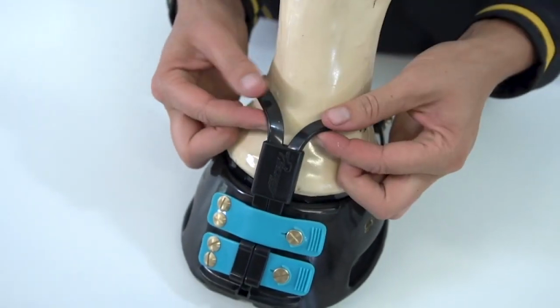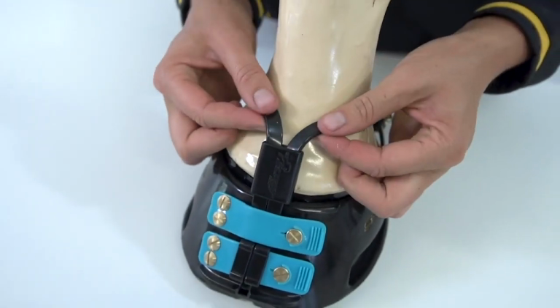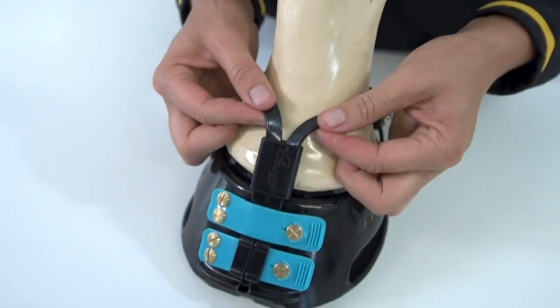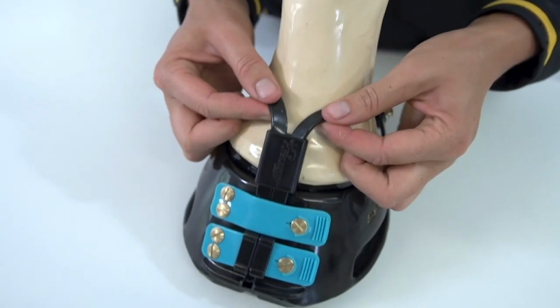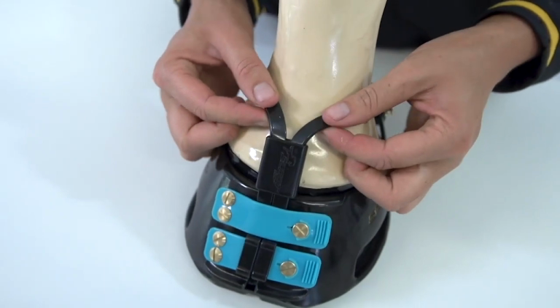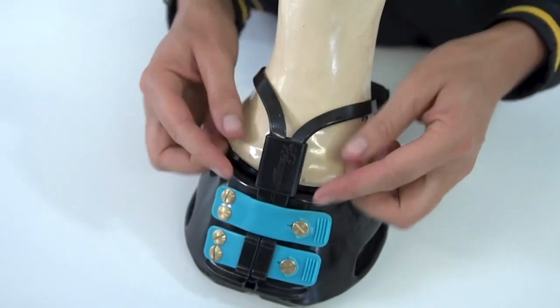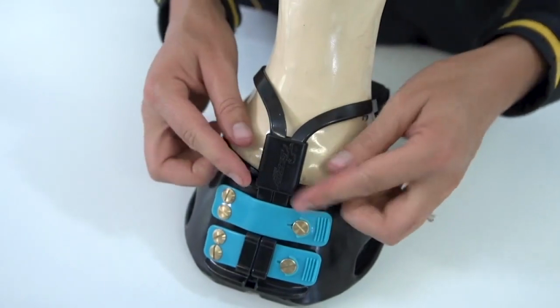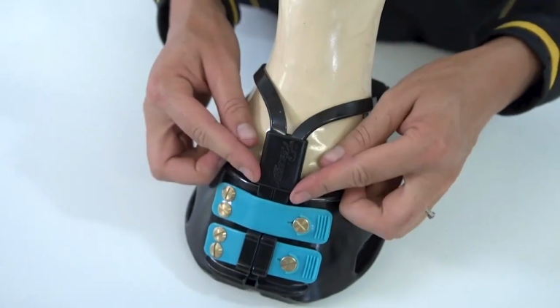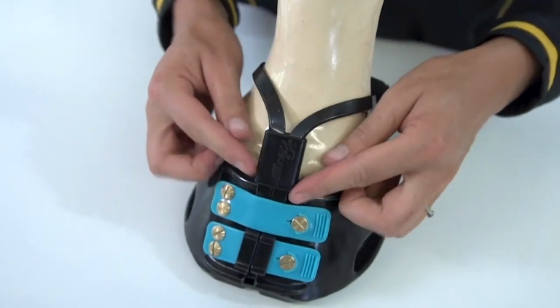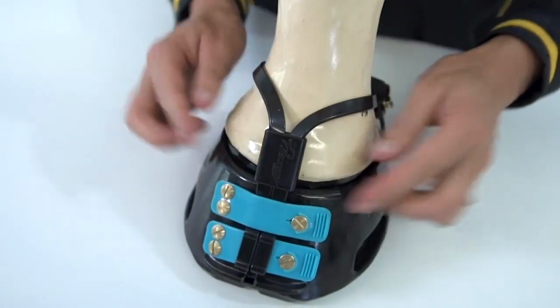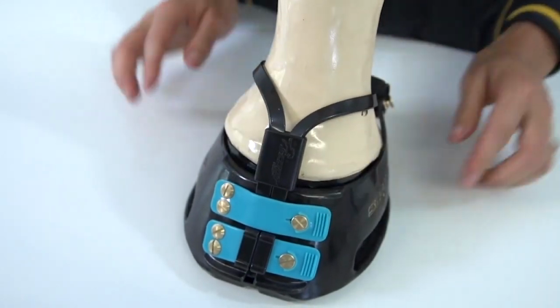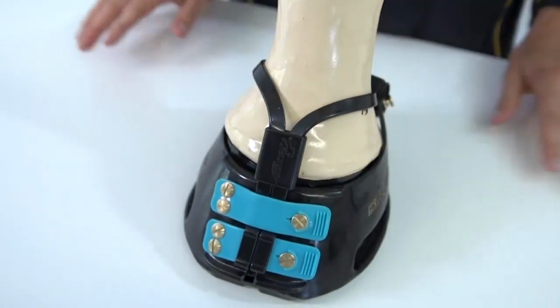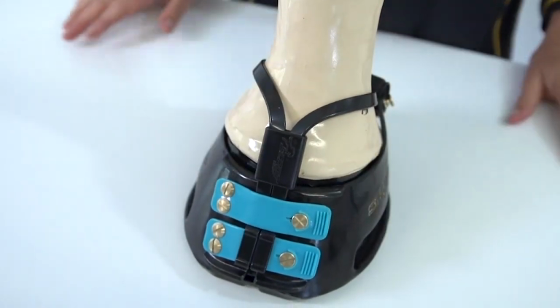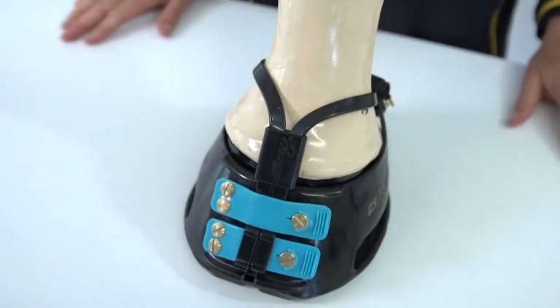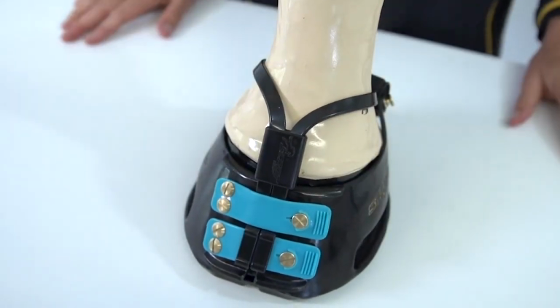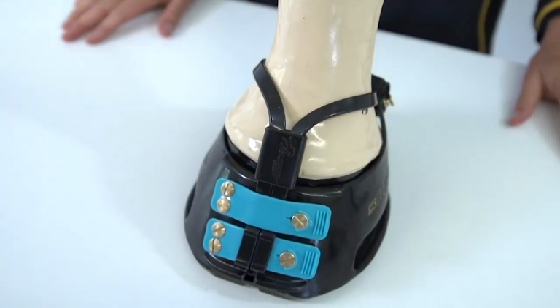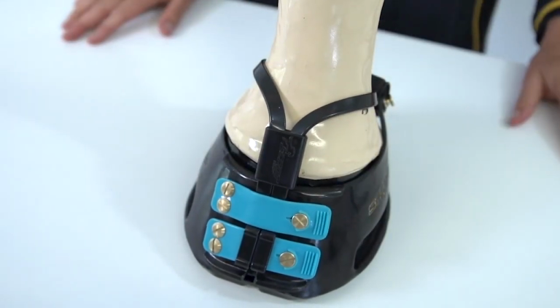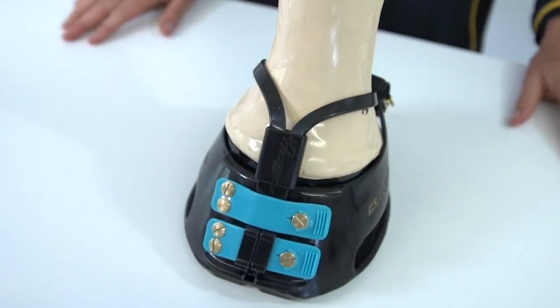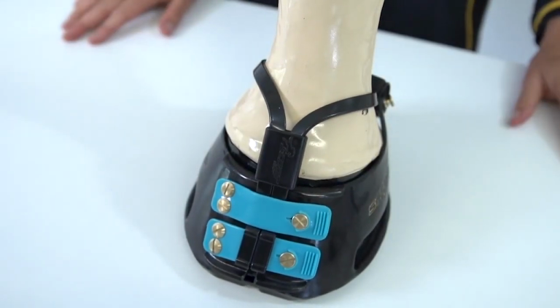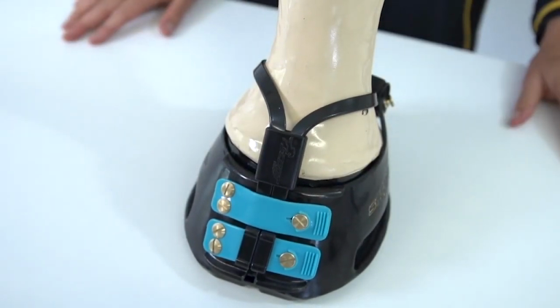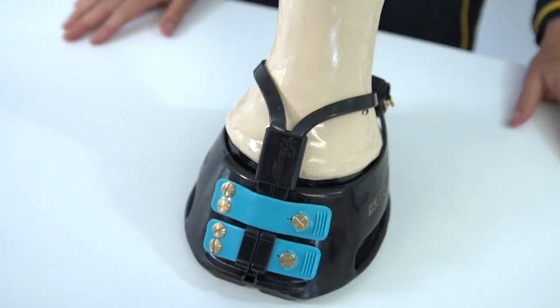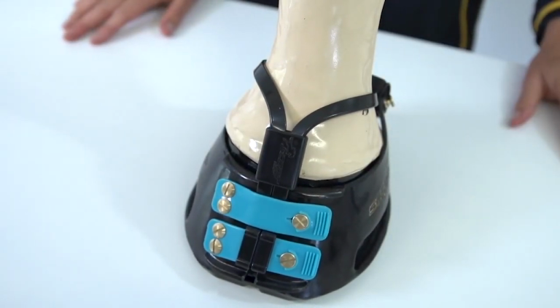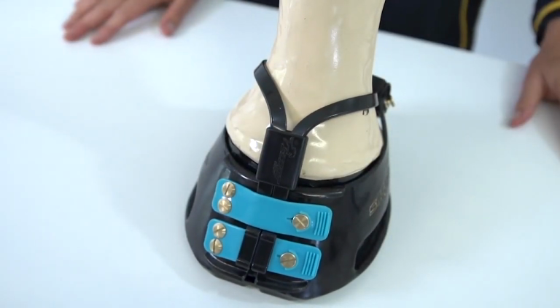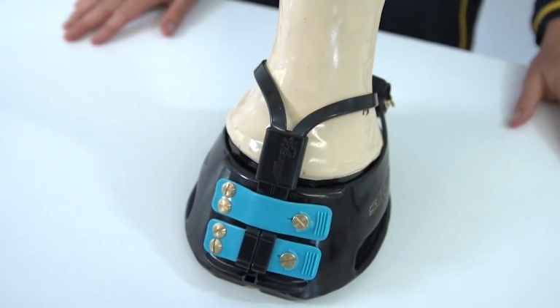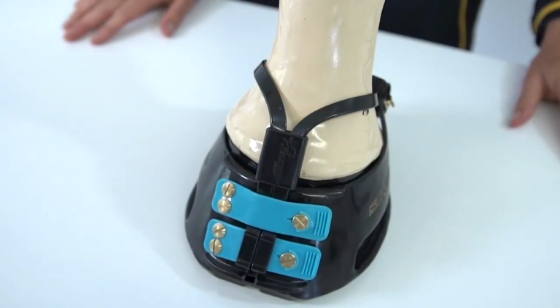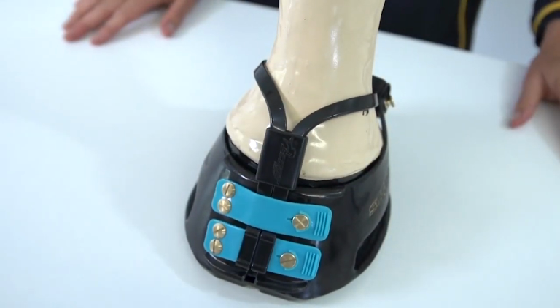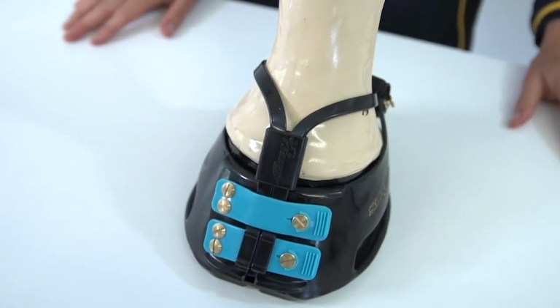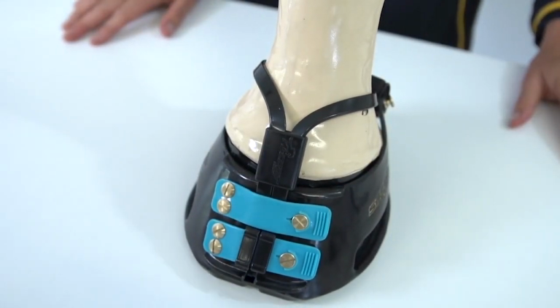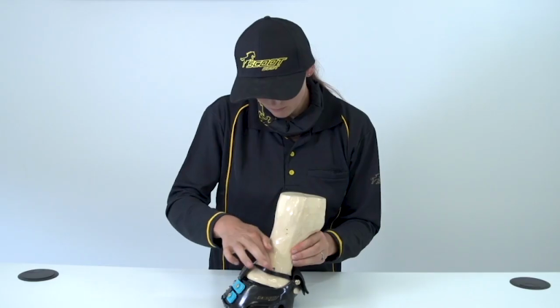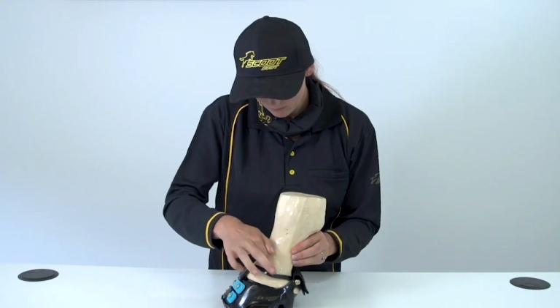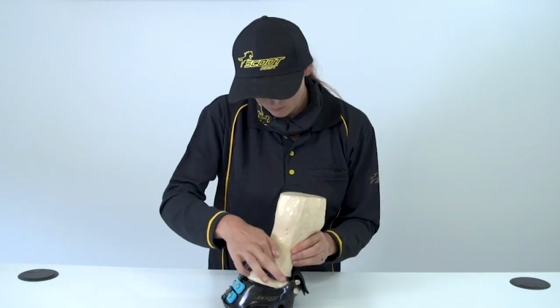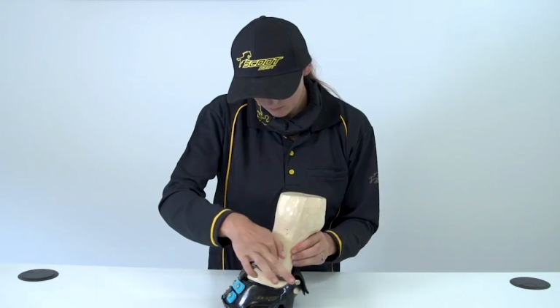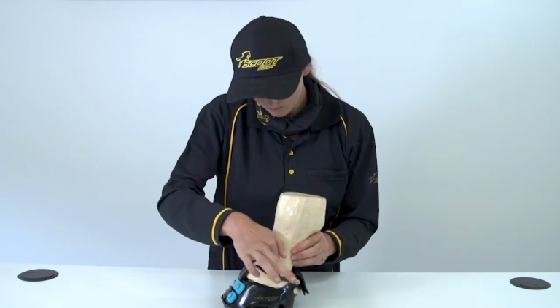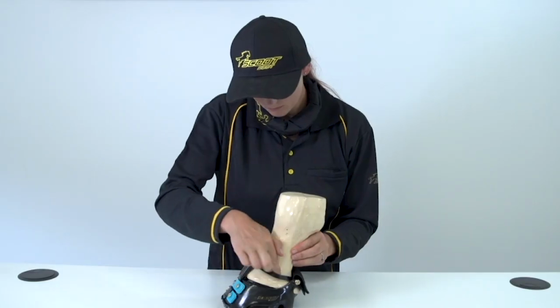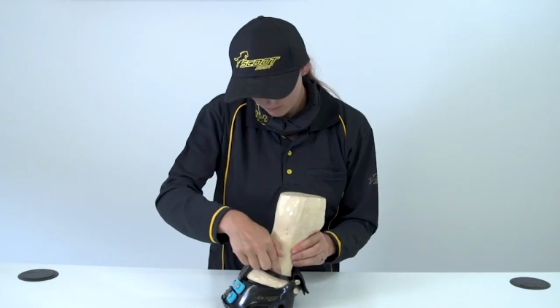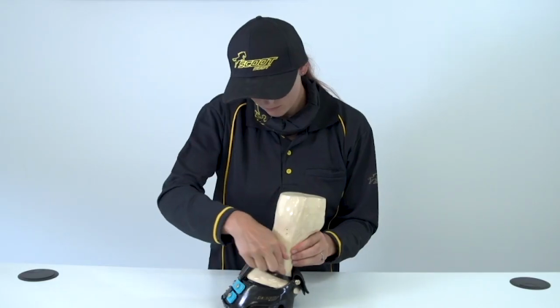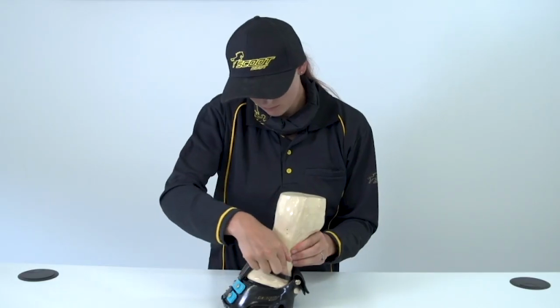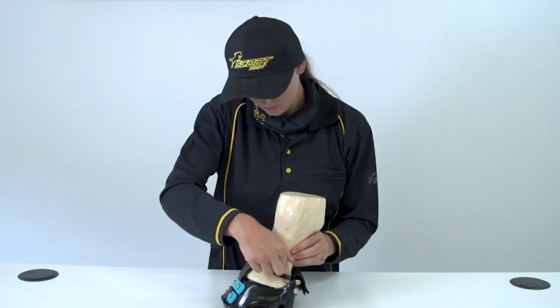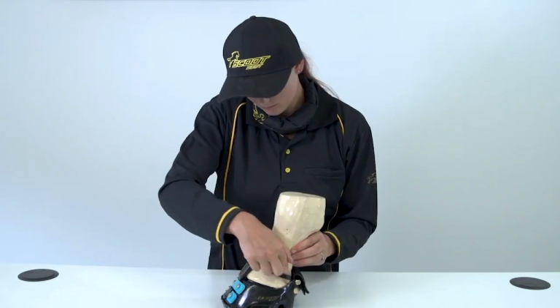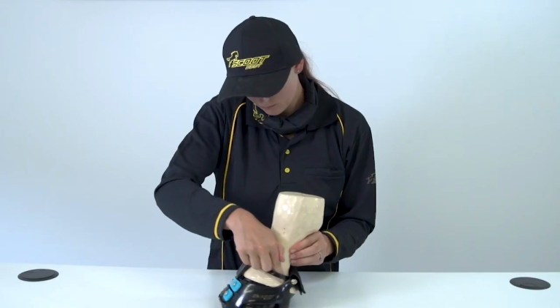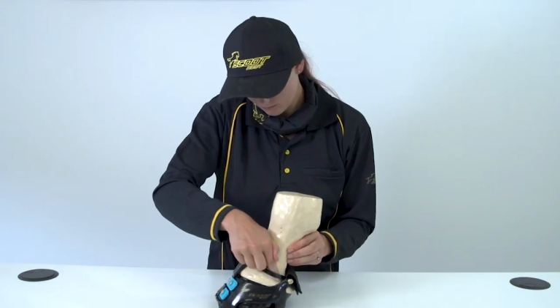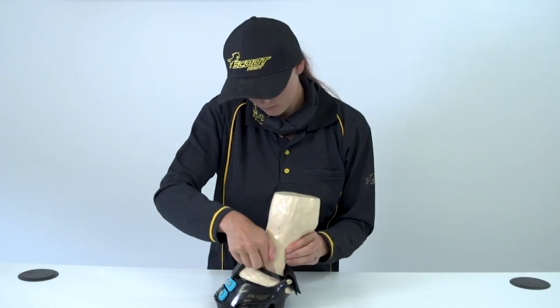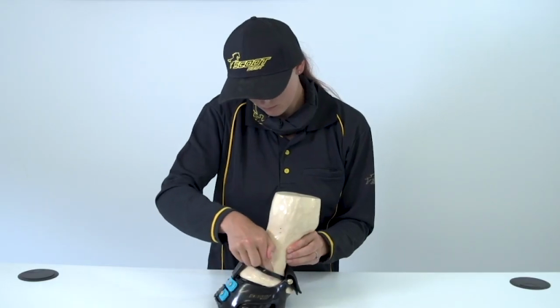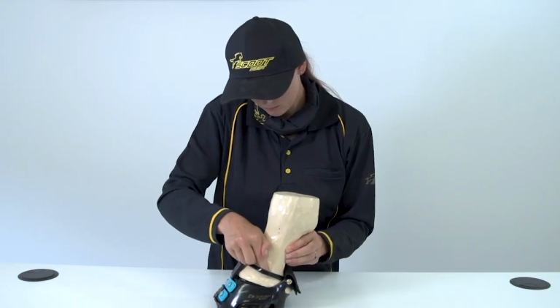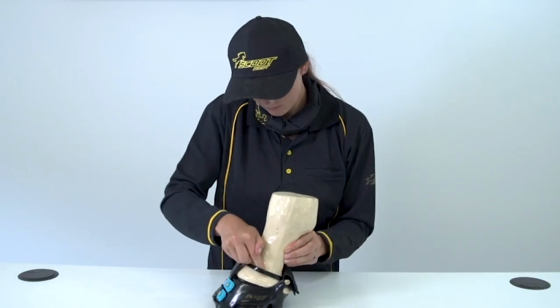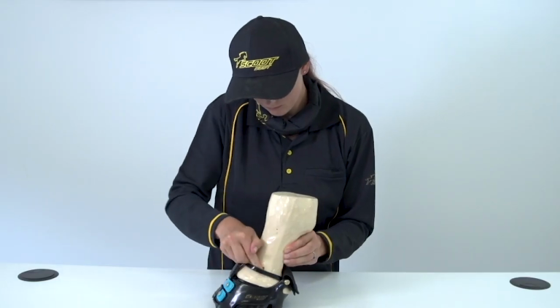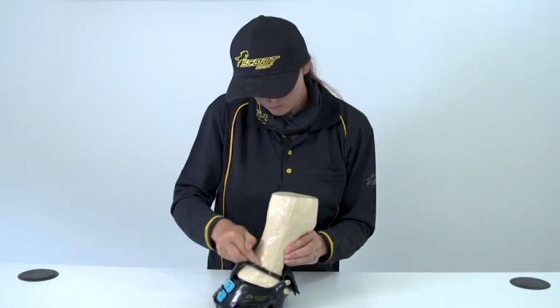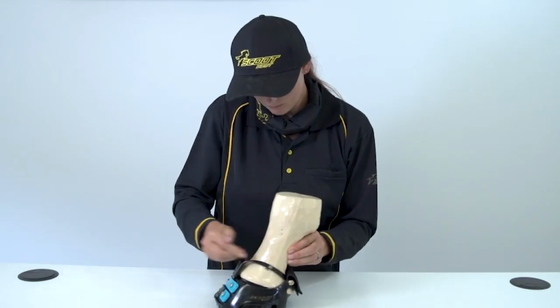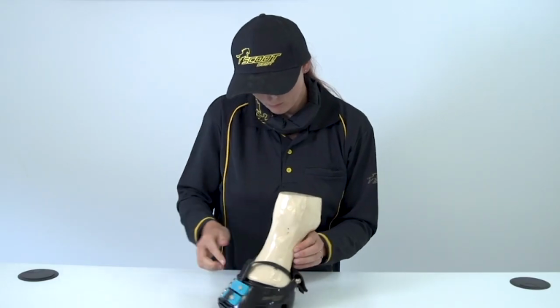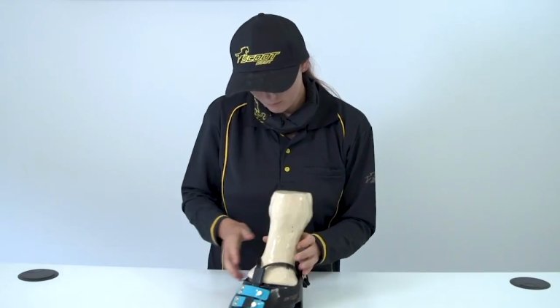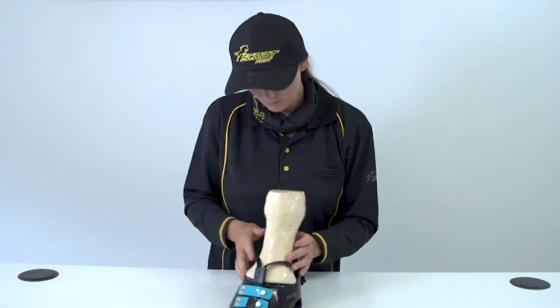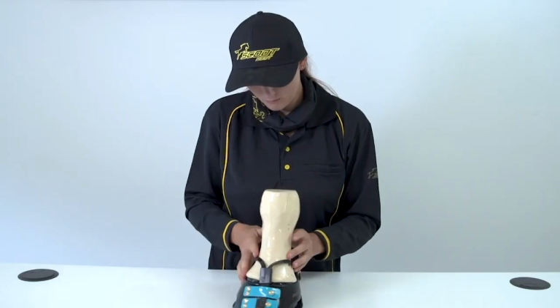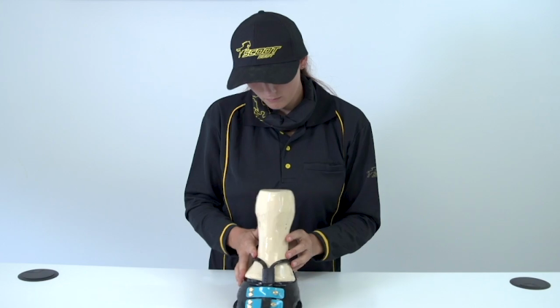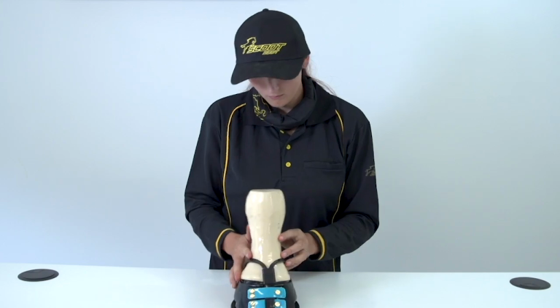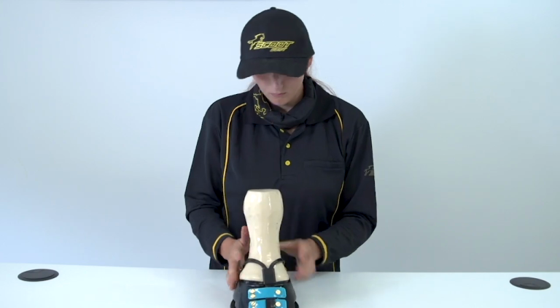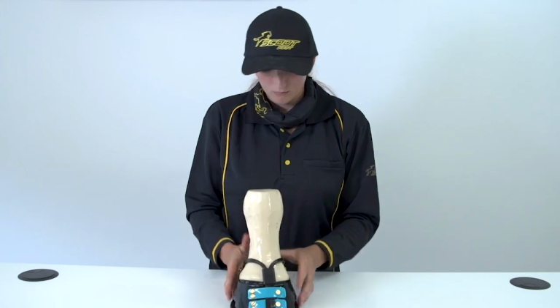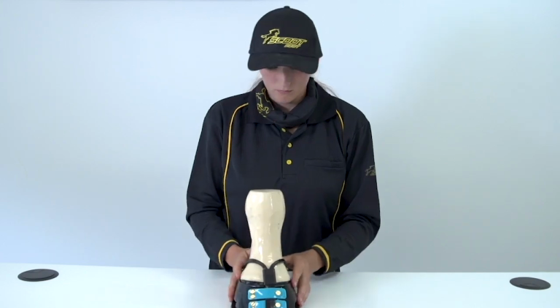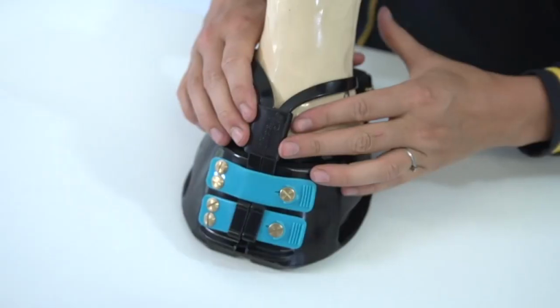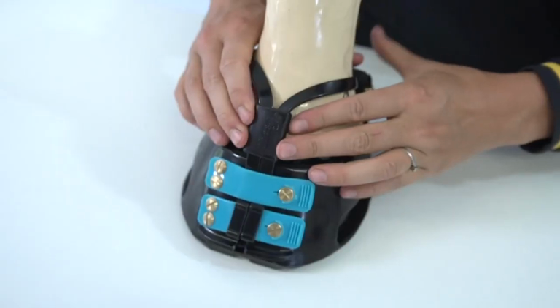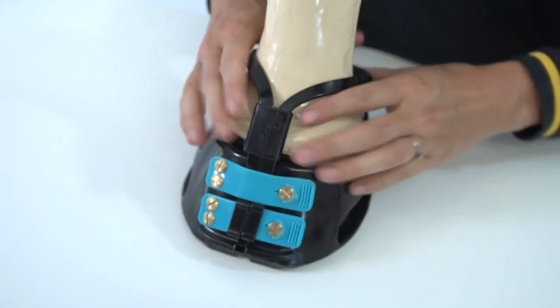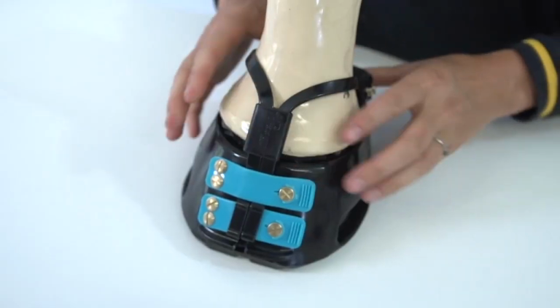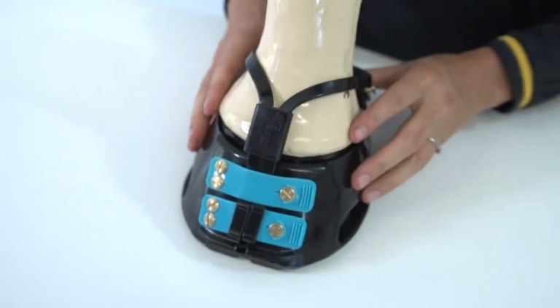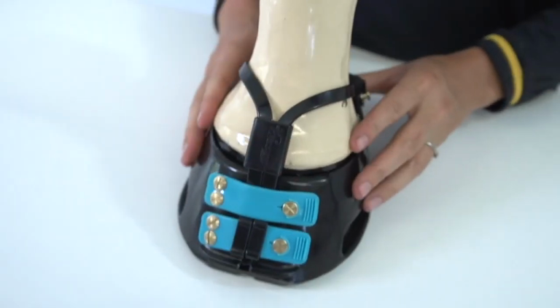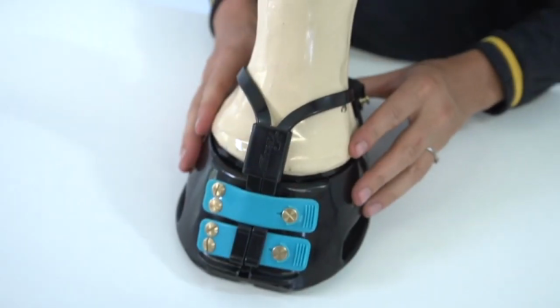The Scoot Boots can be easily removed or fitted with the mud strap and sleeve still attached. This will save you time.